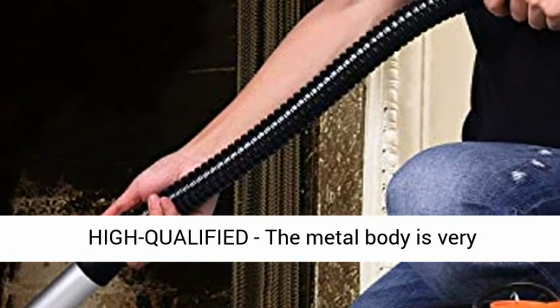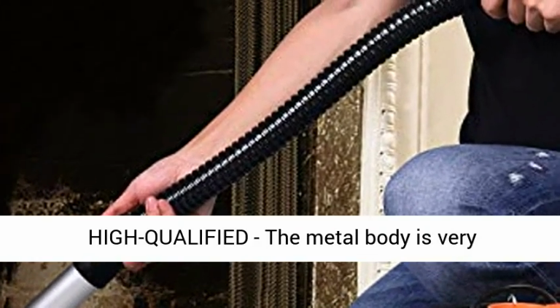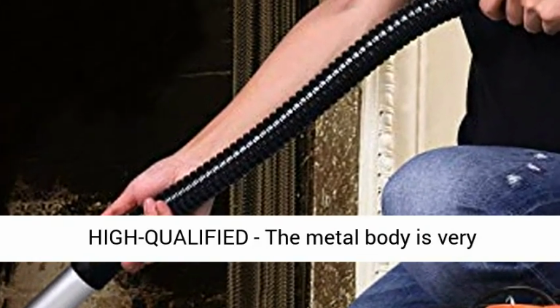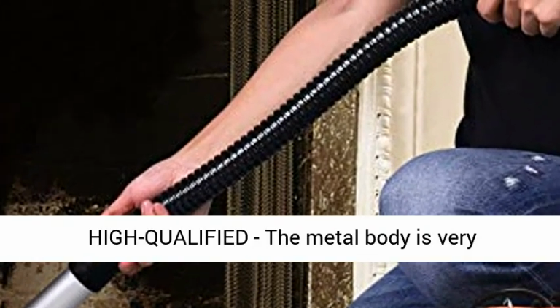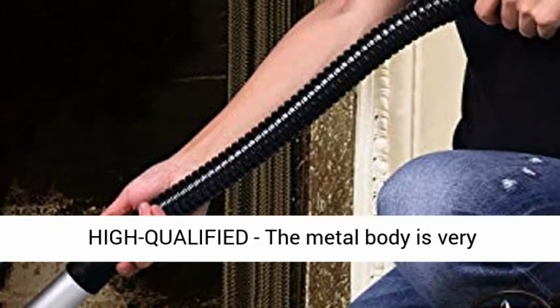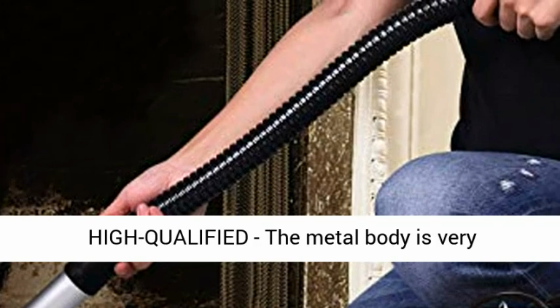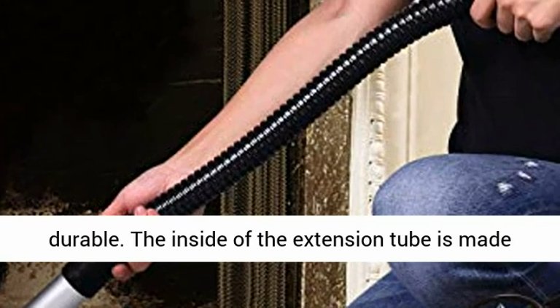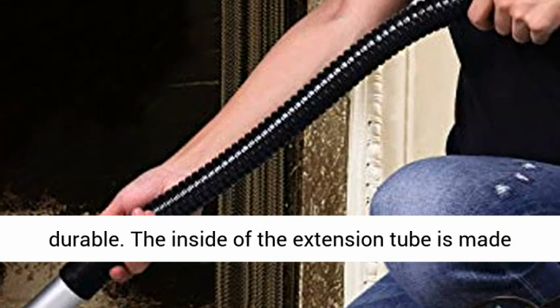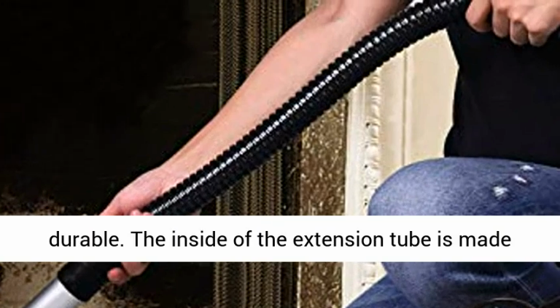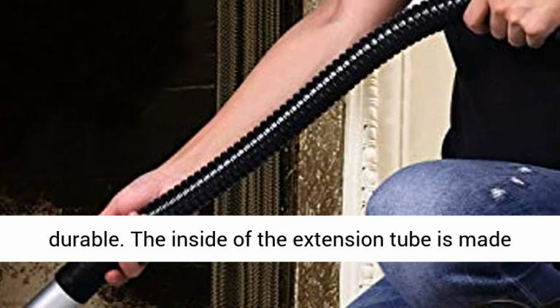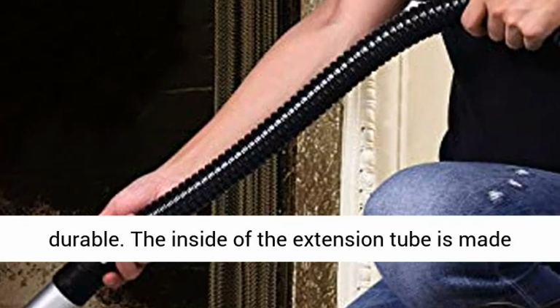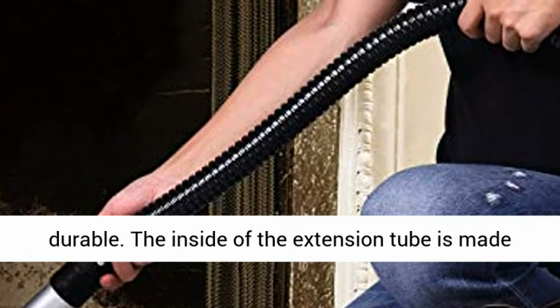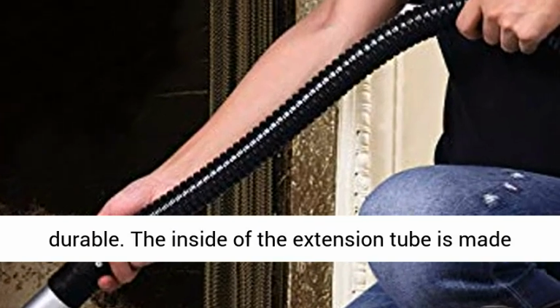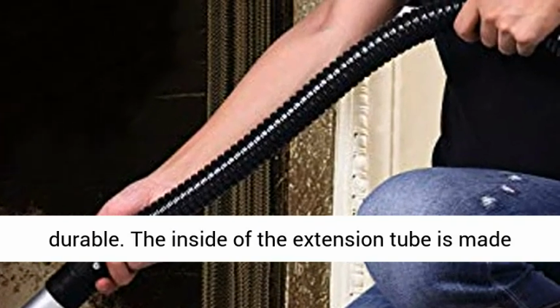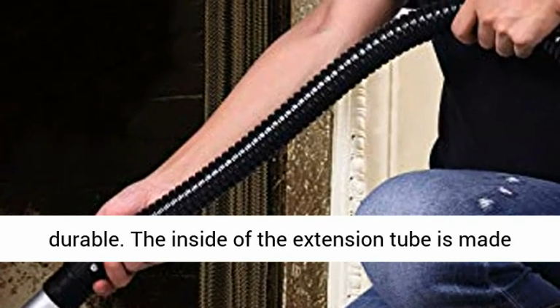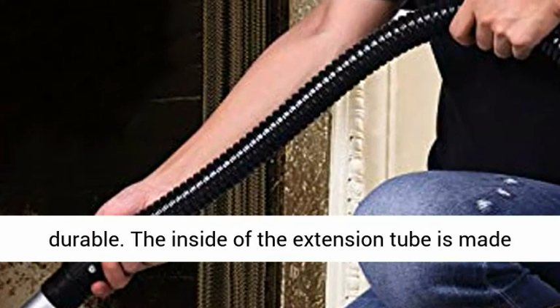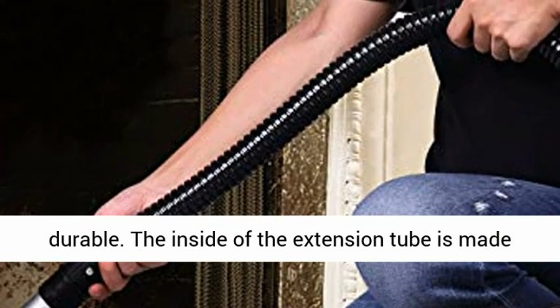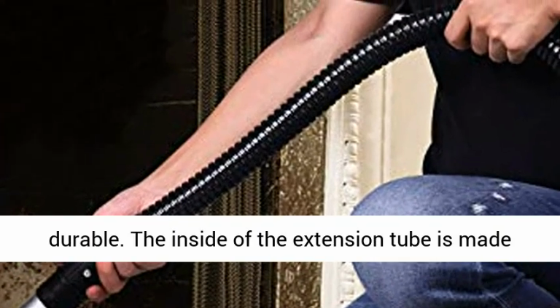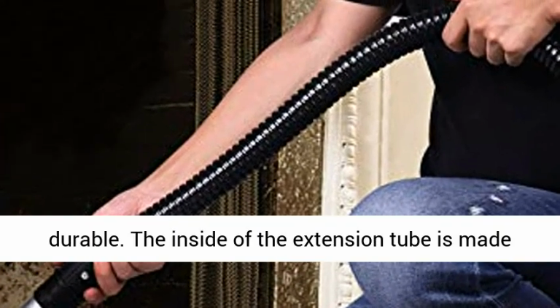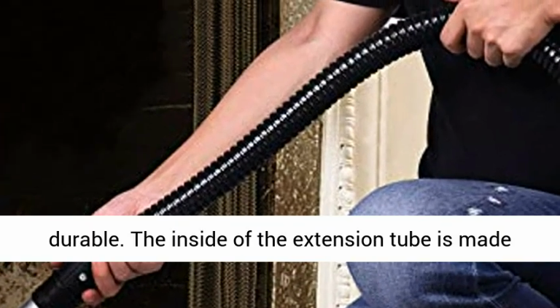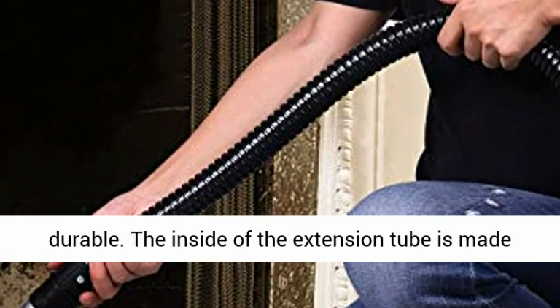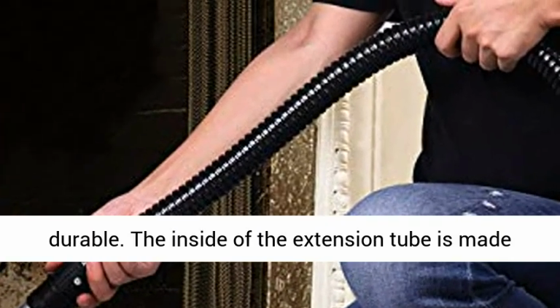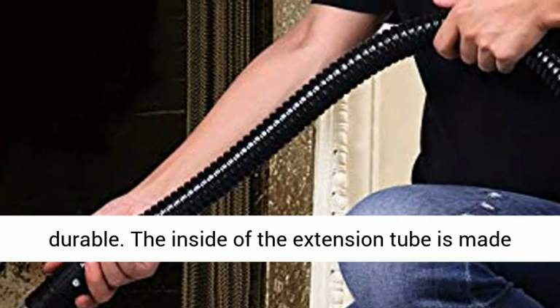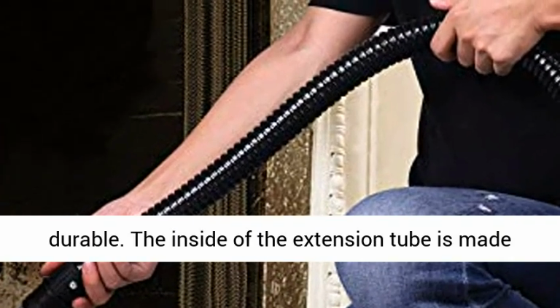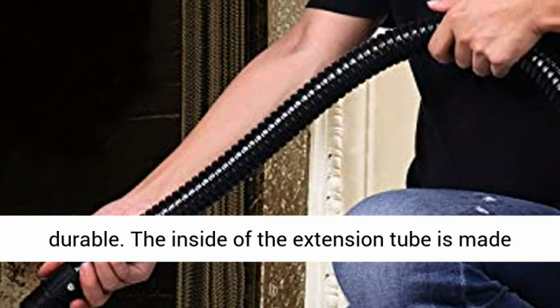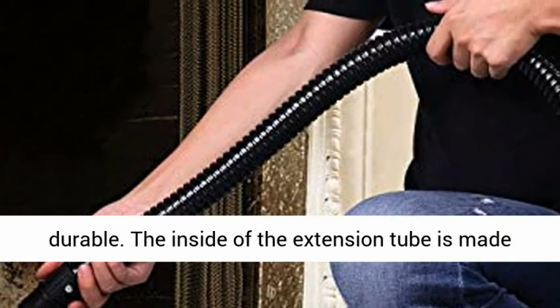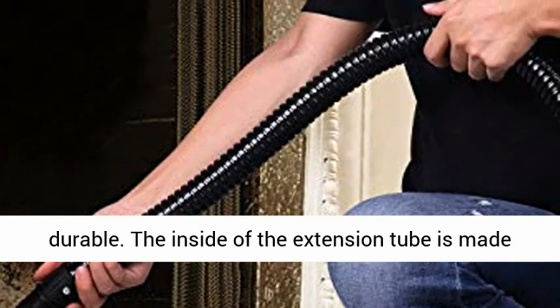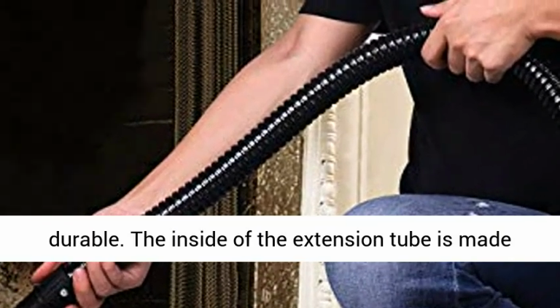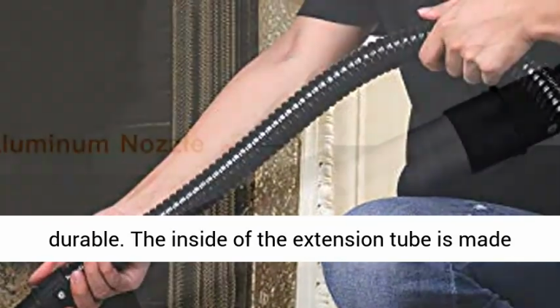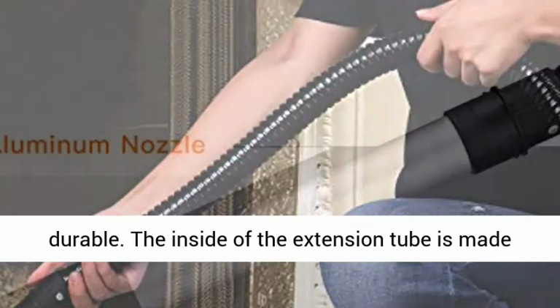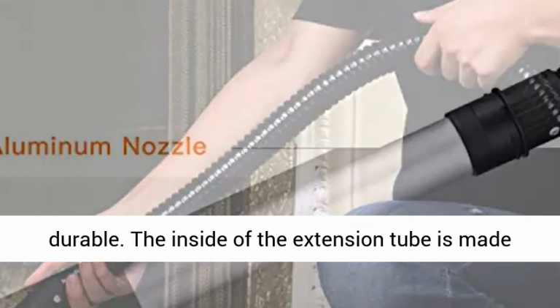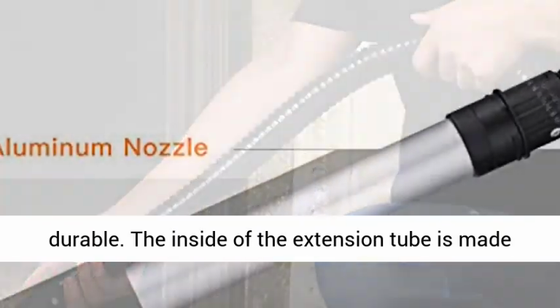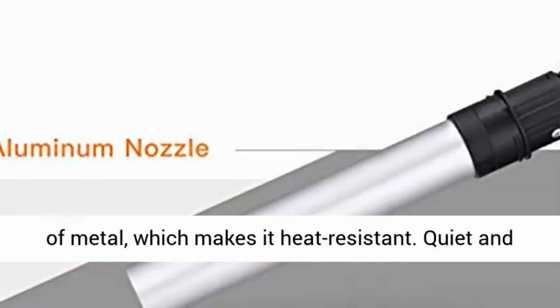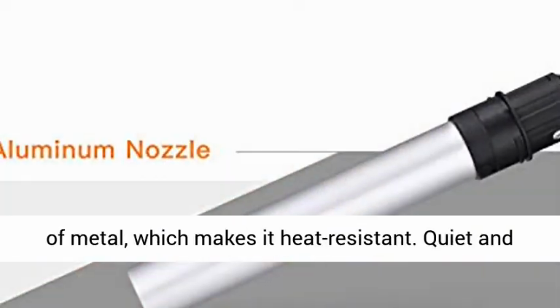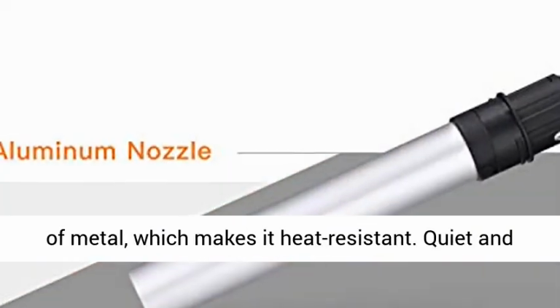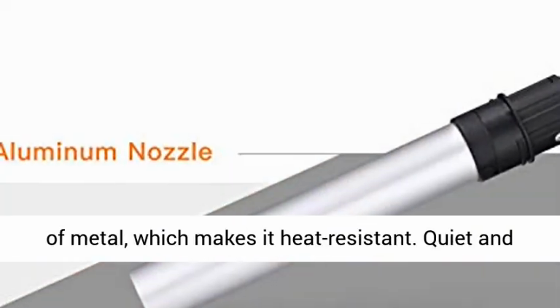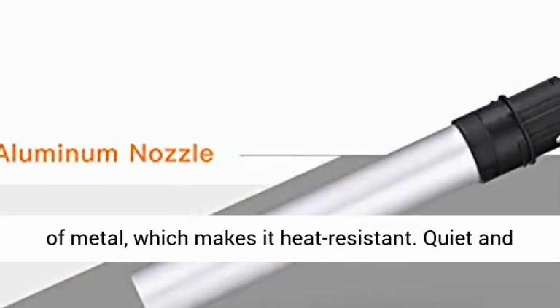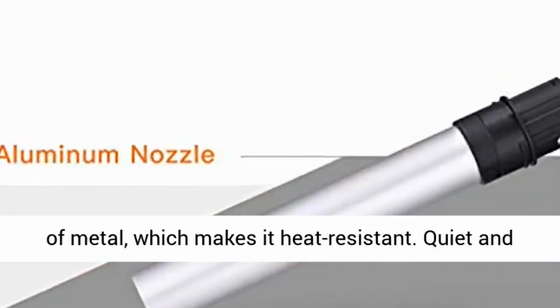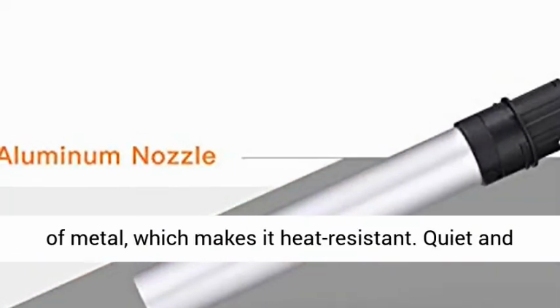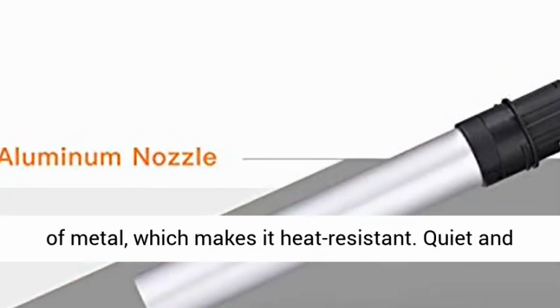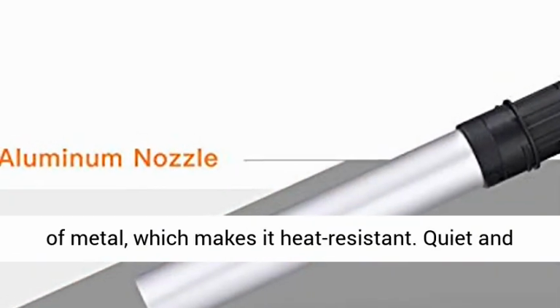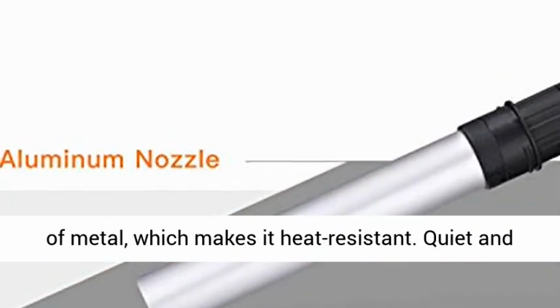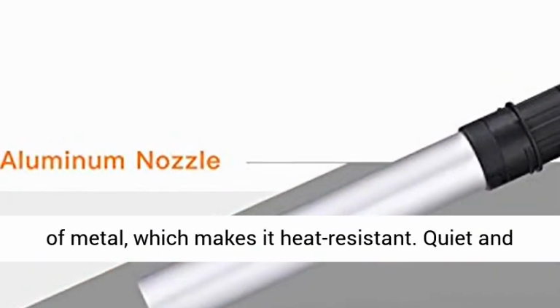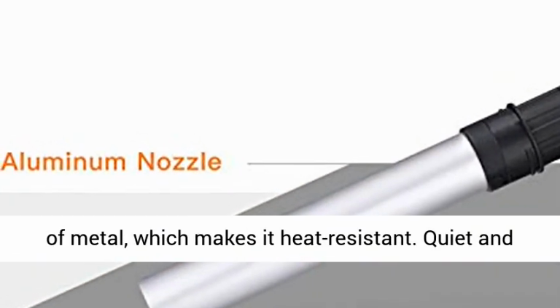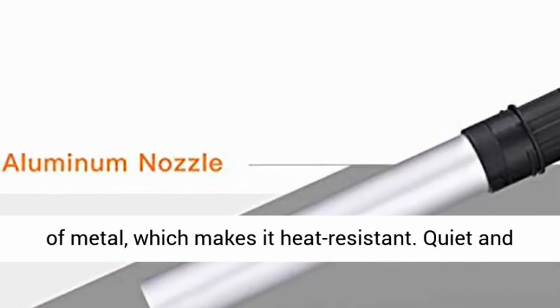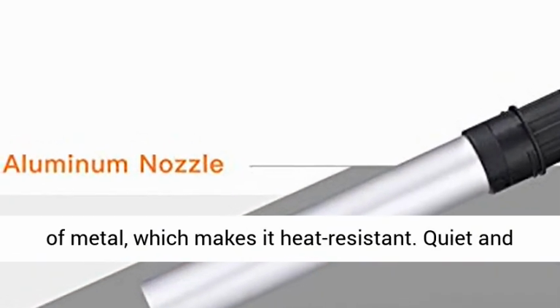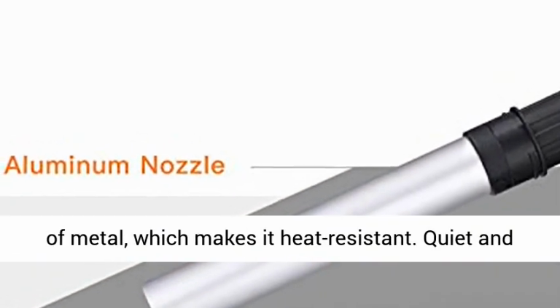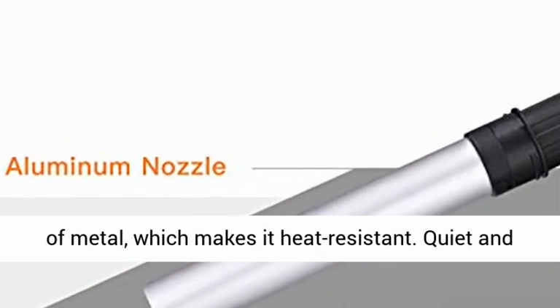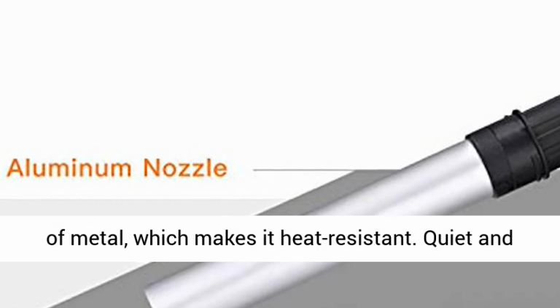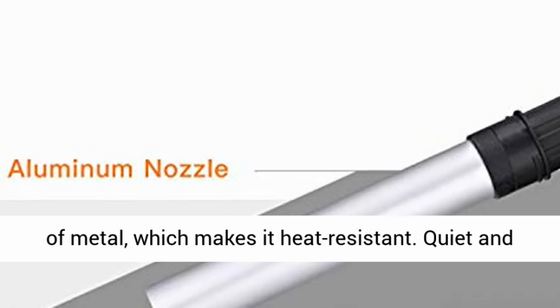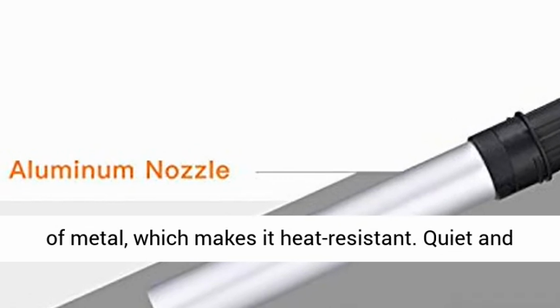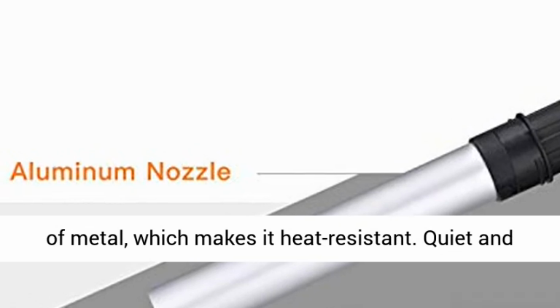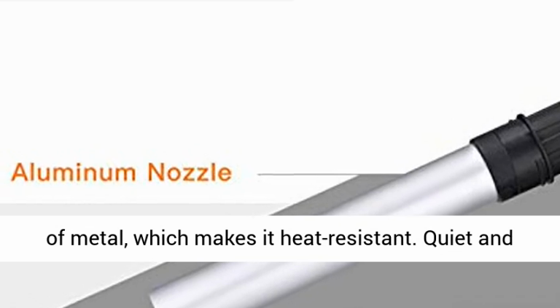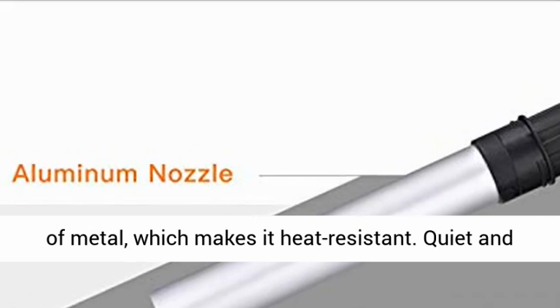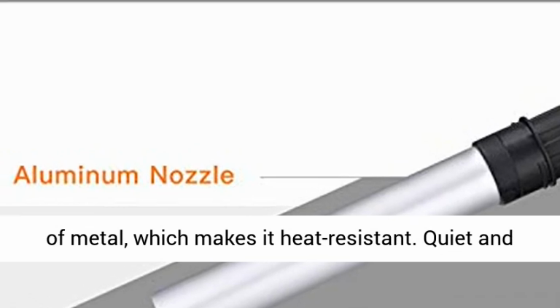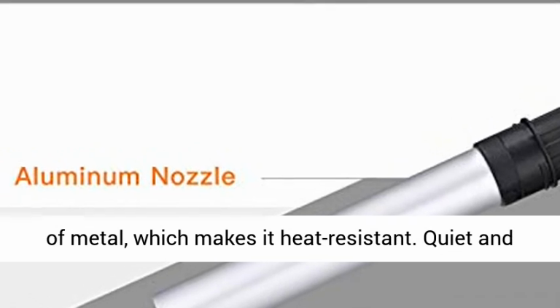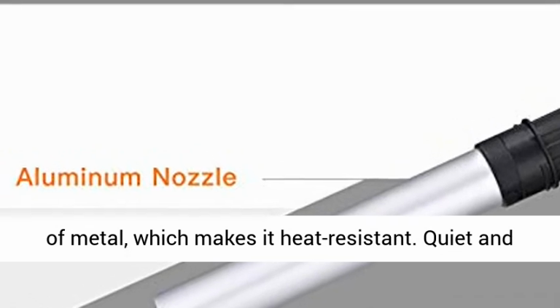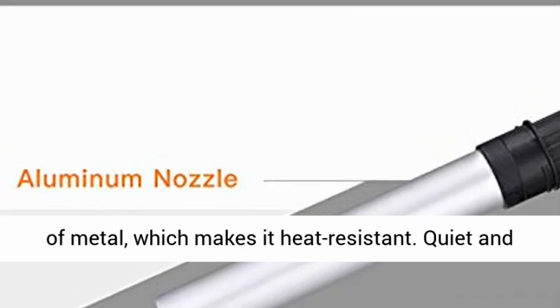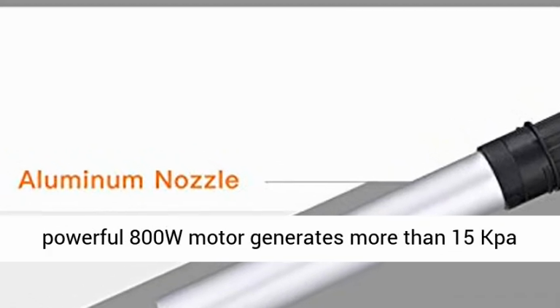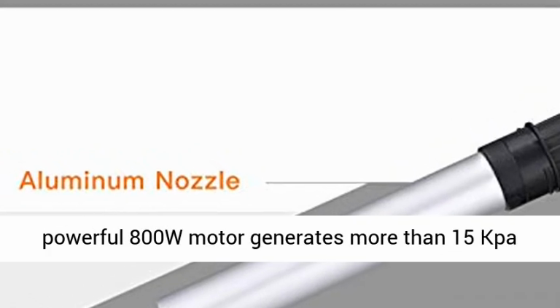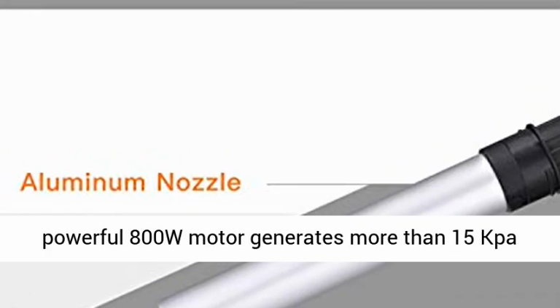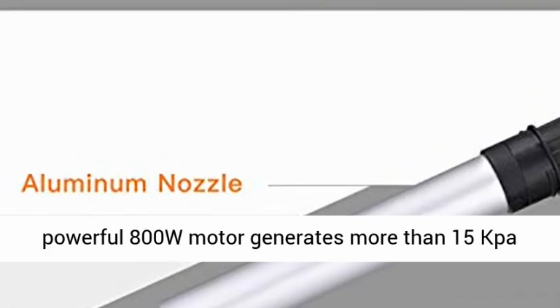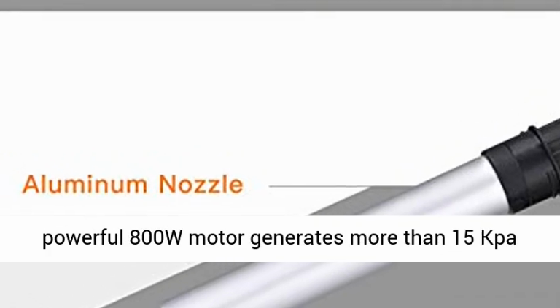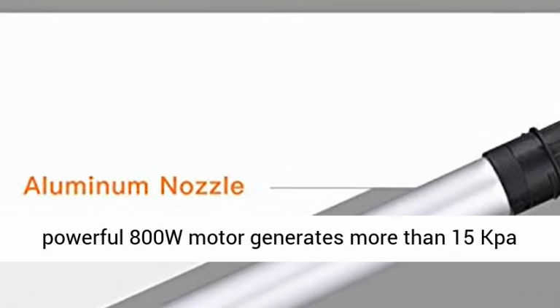High quality — the metal body is very durable. The inside of the extension tube is also made of metal, which makes it heat-resistant.